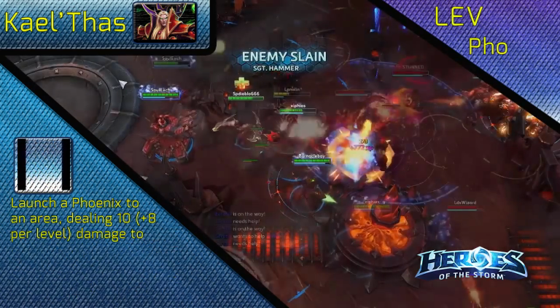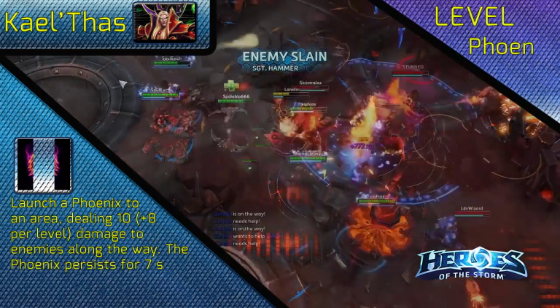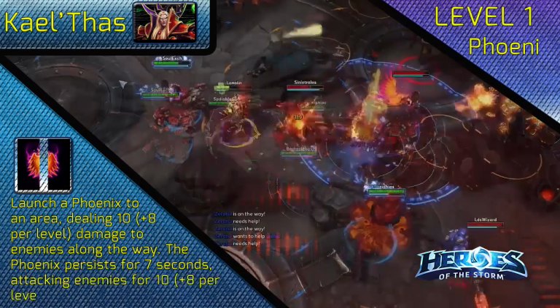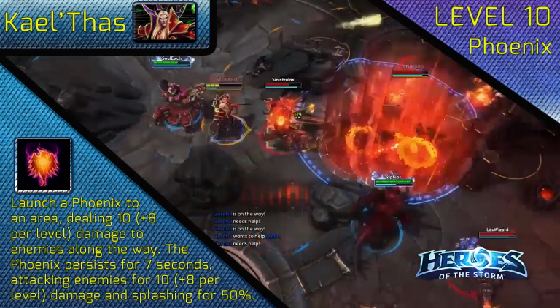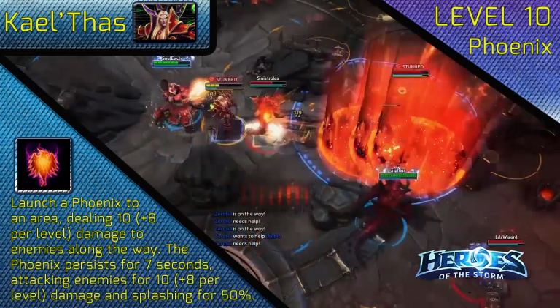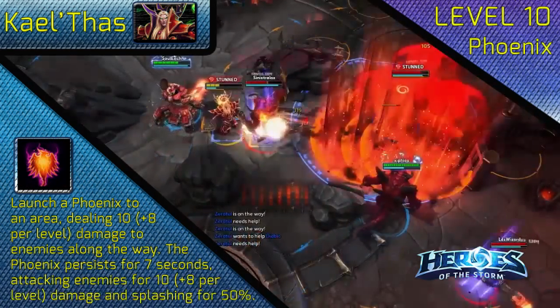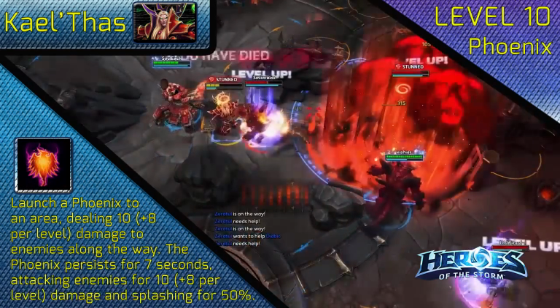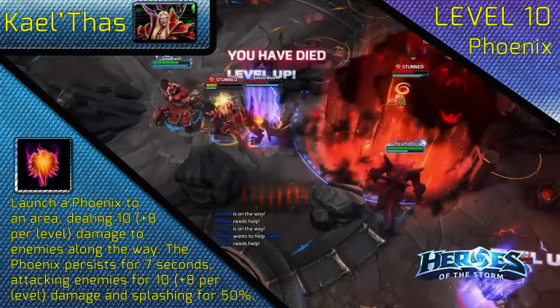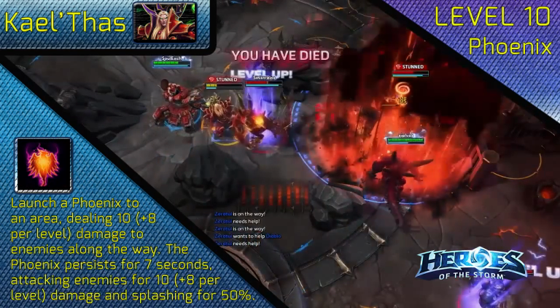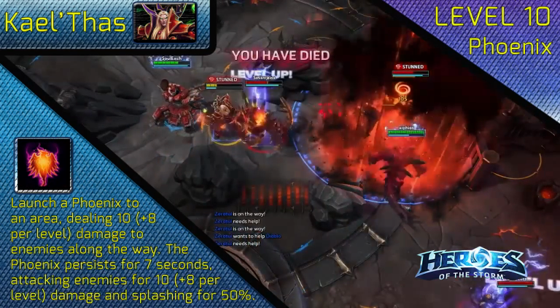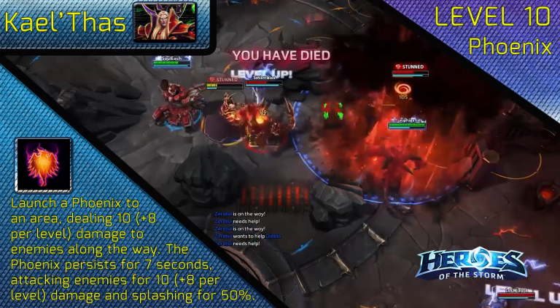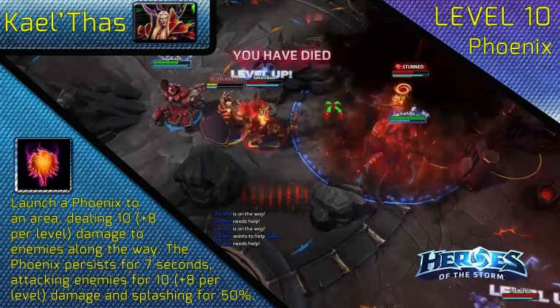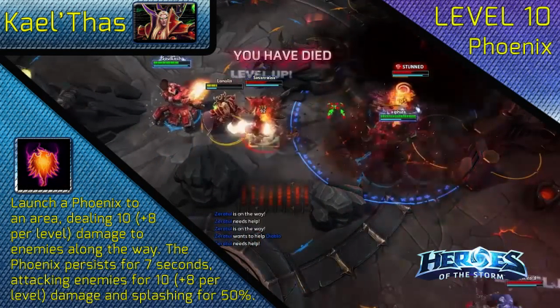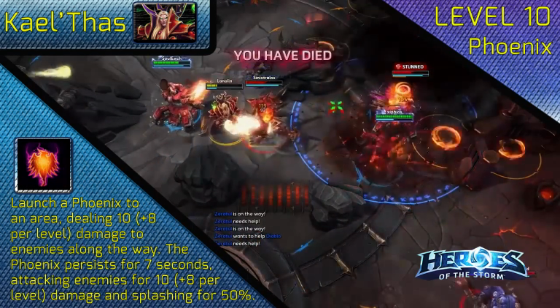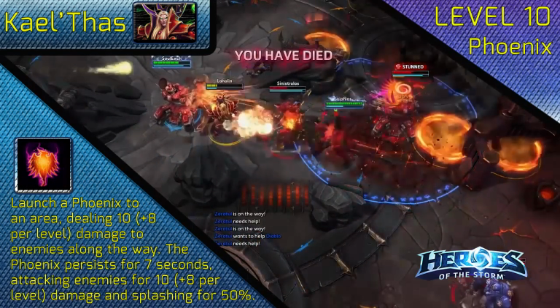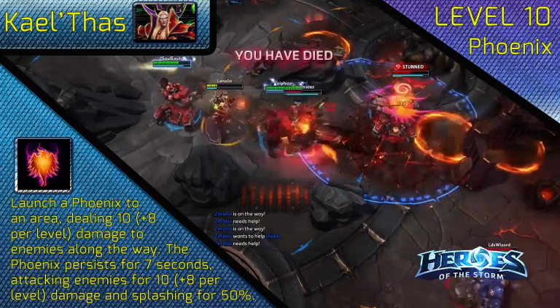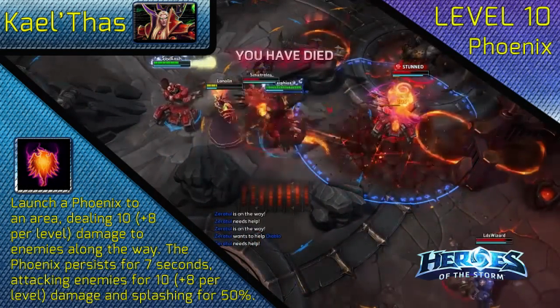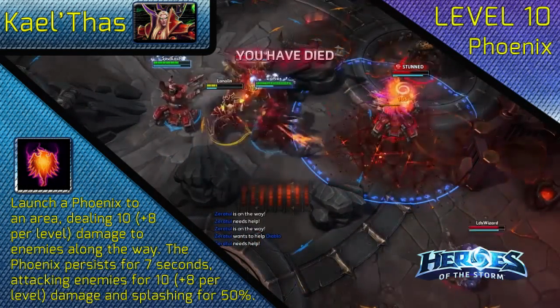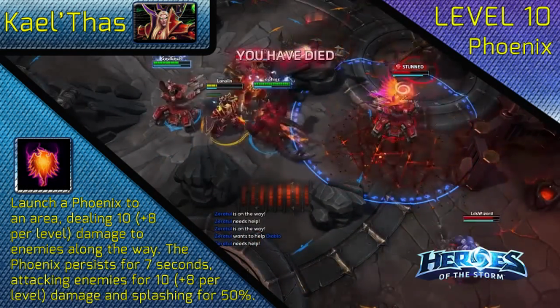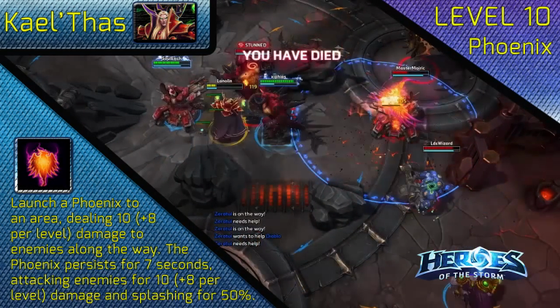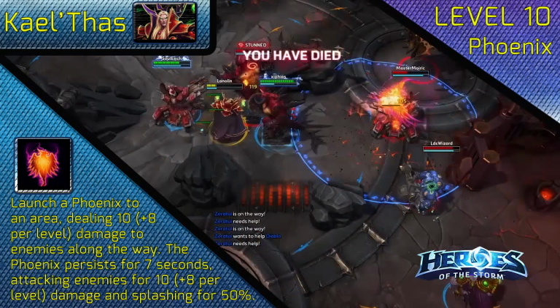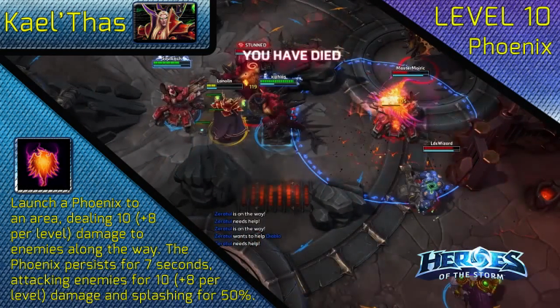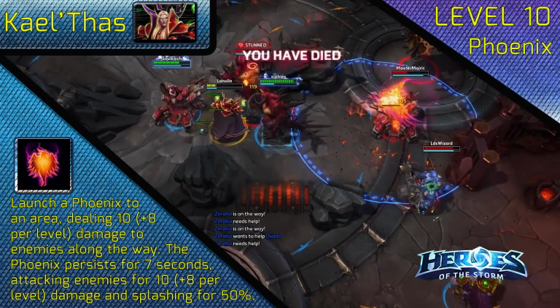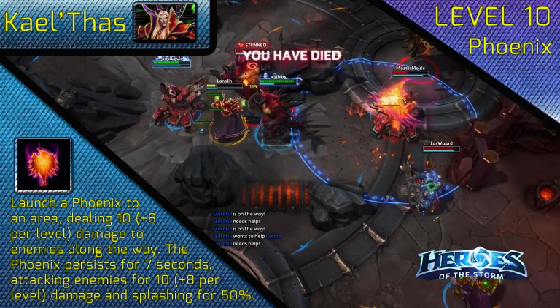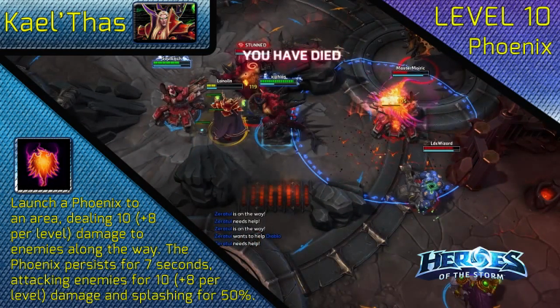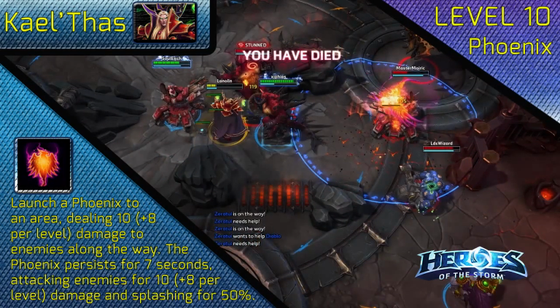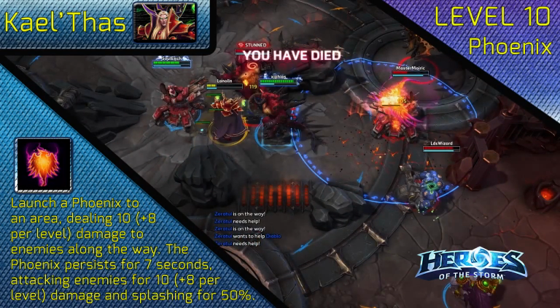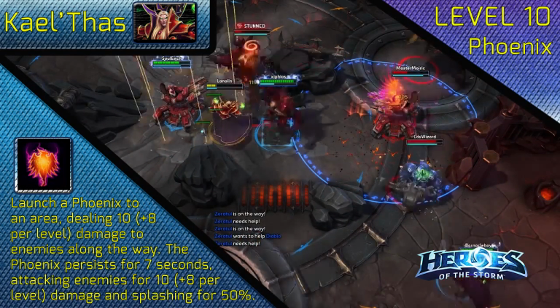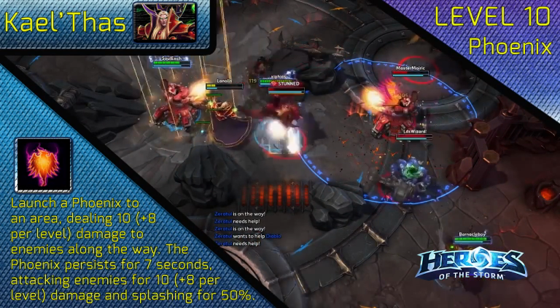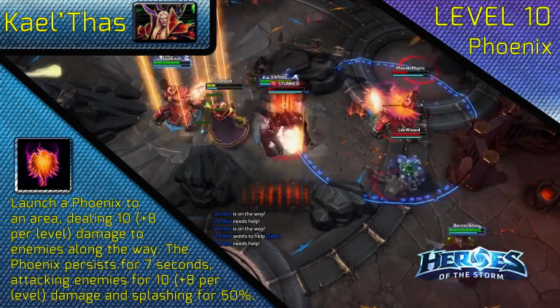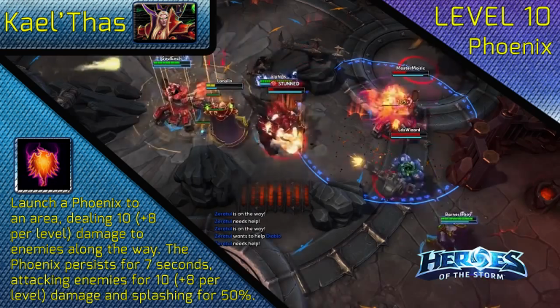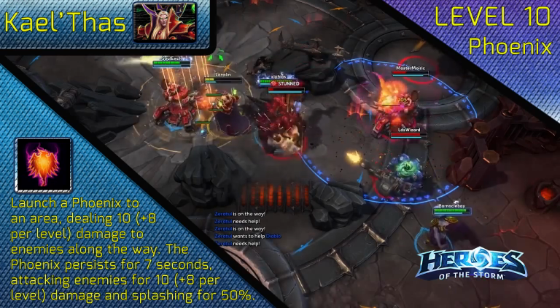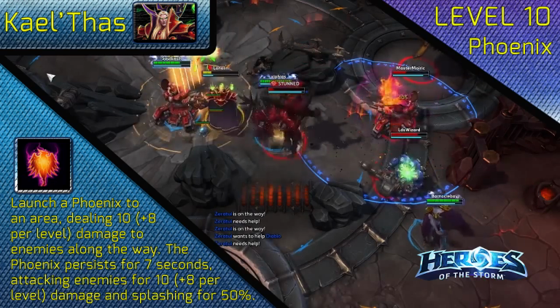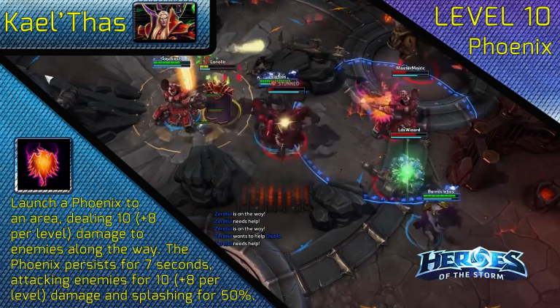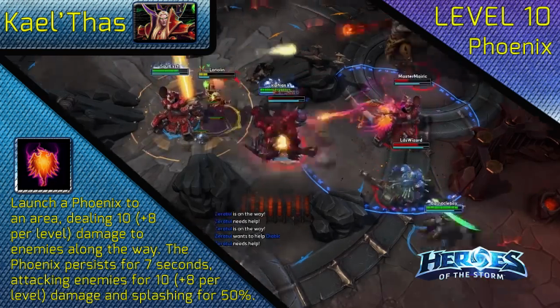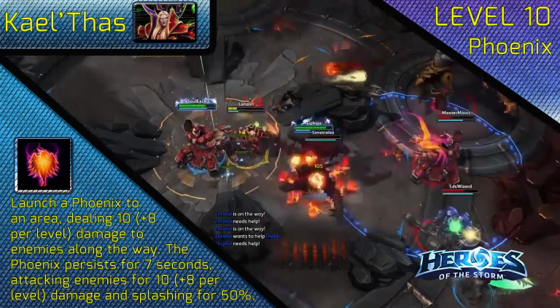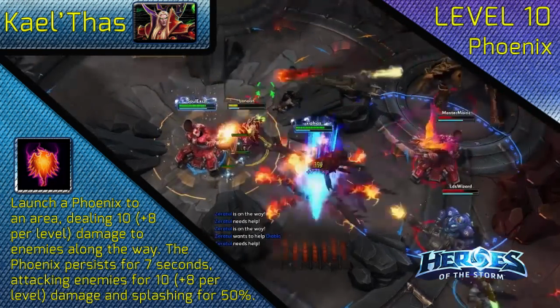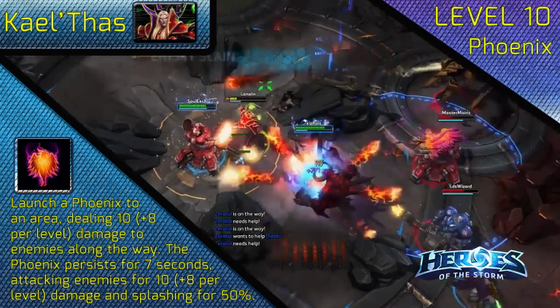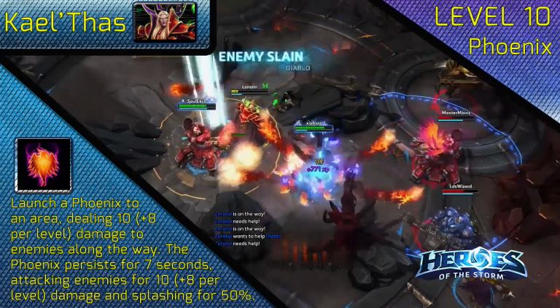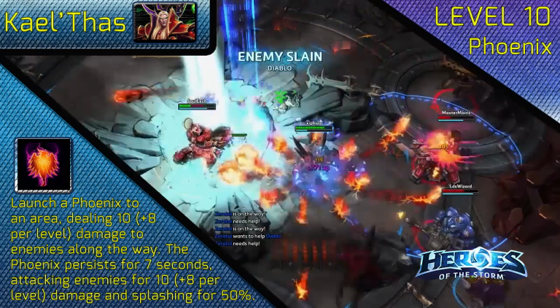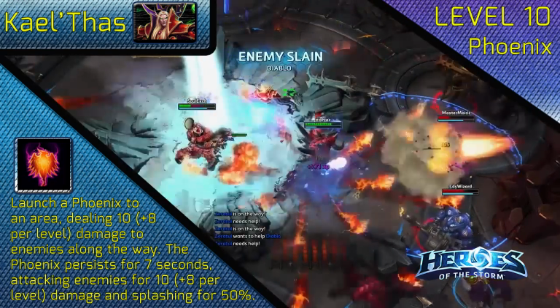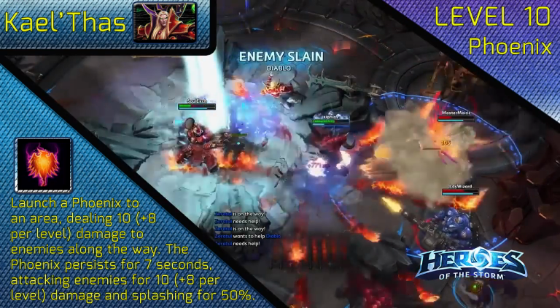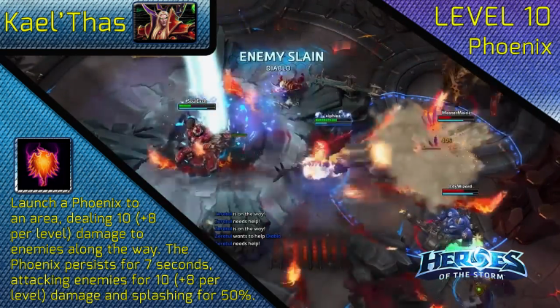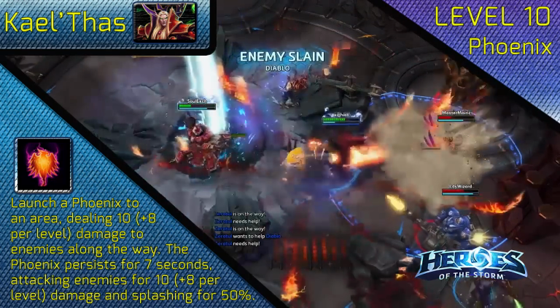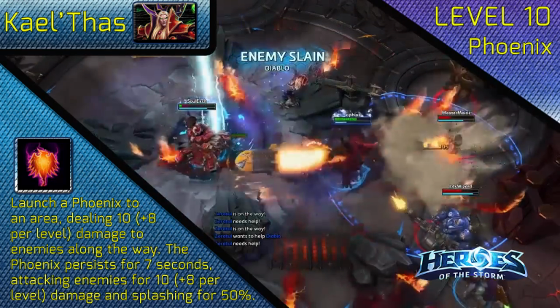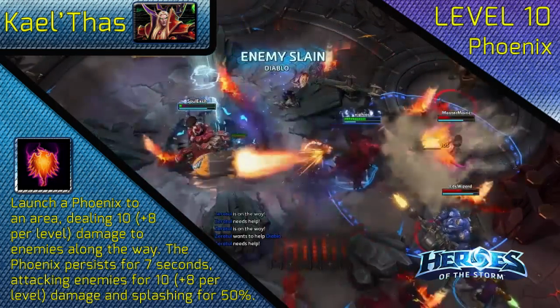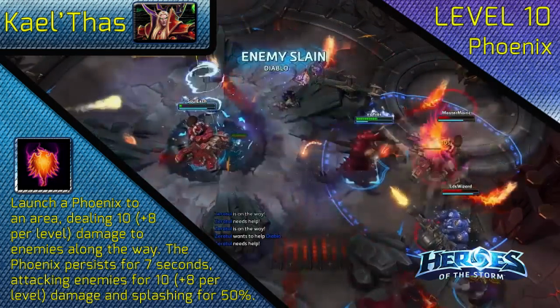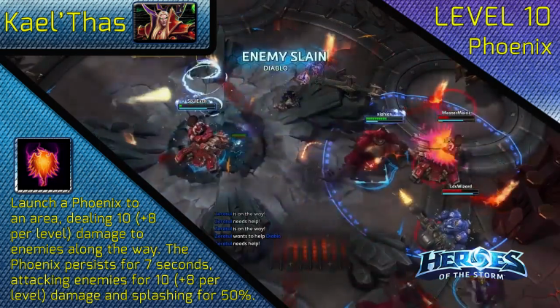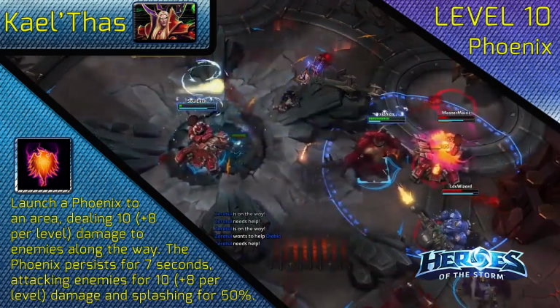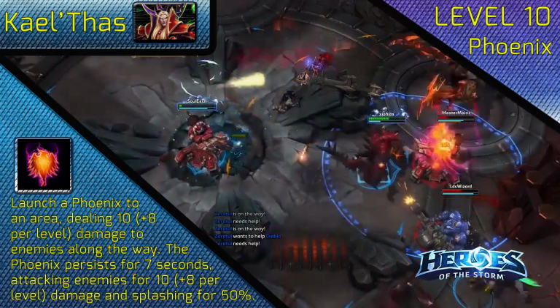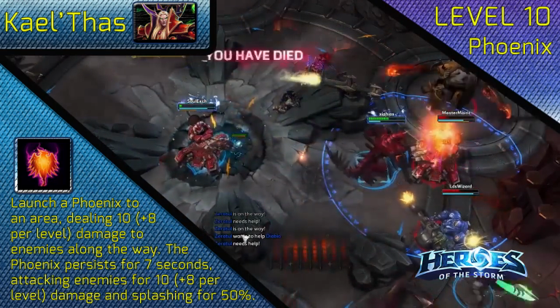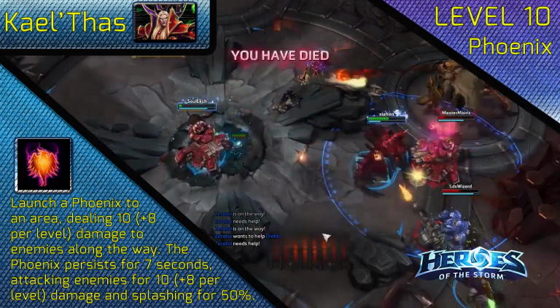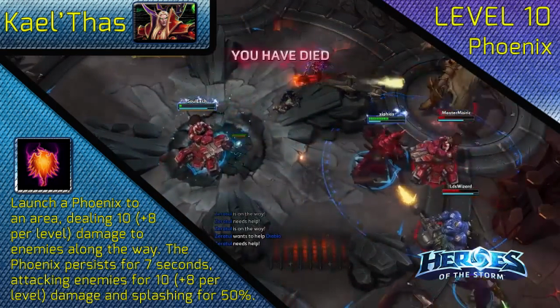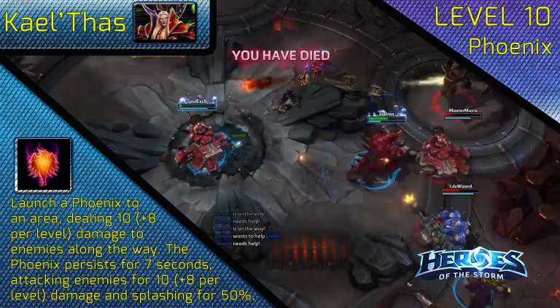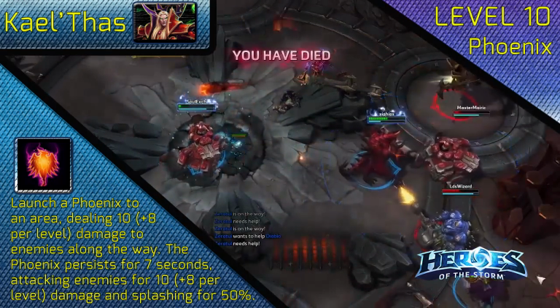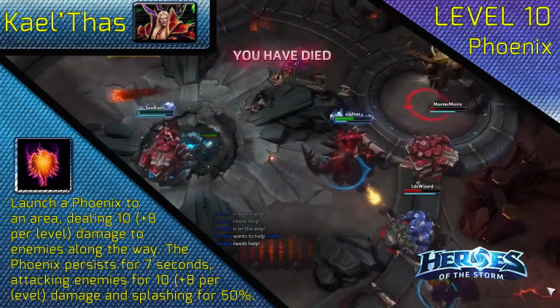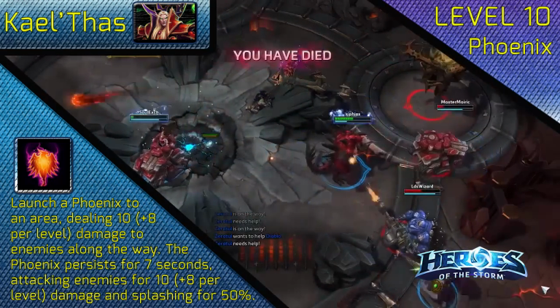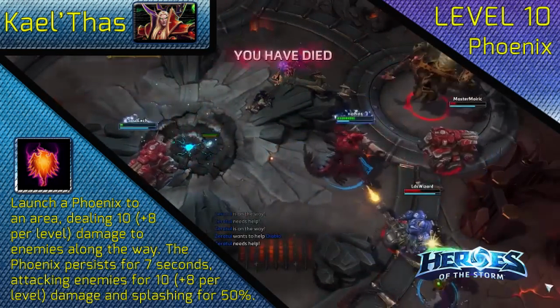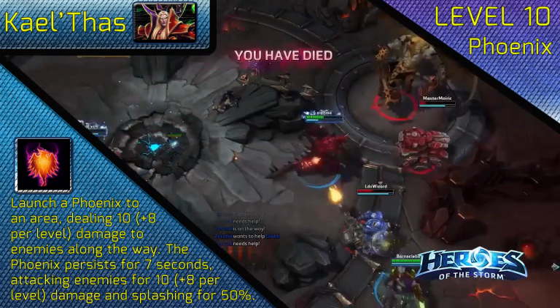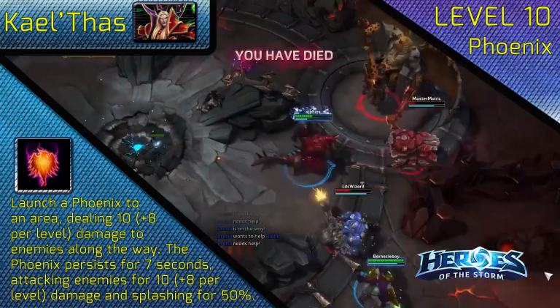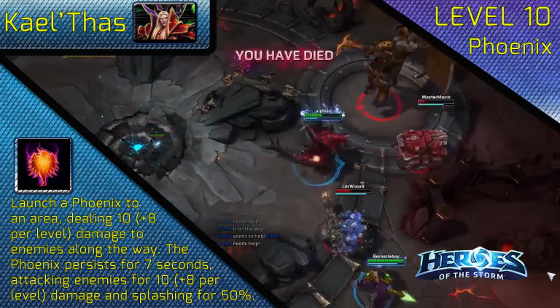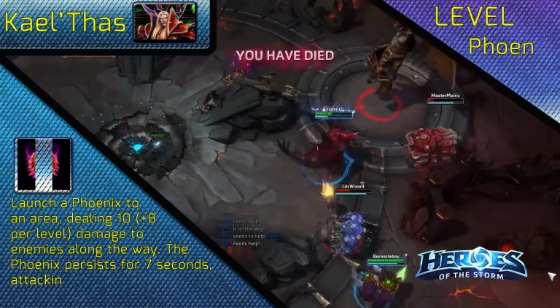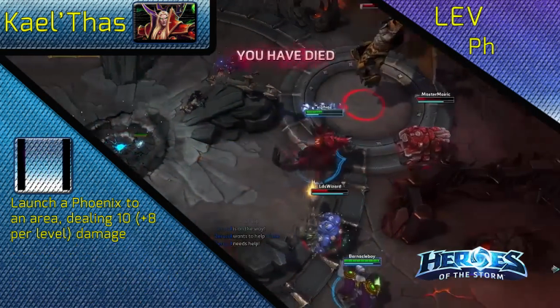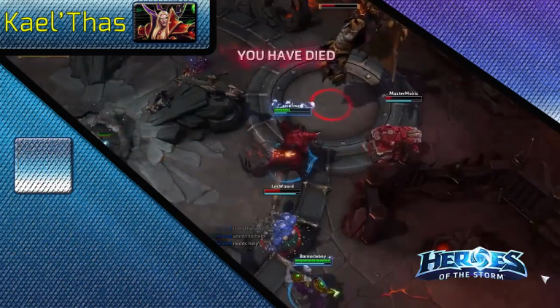At level 10, choose Phoenix. As well as being an effective zoning tool, its travel time and splash damage will increase your teamfight DPS substantially.